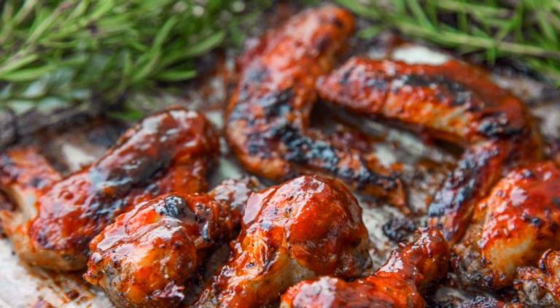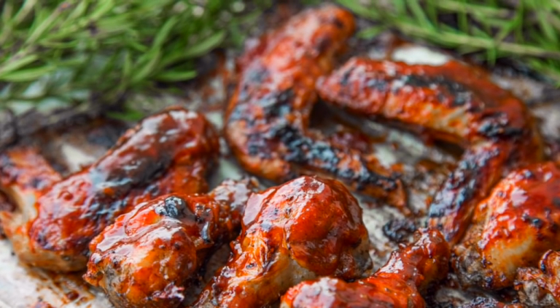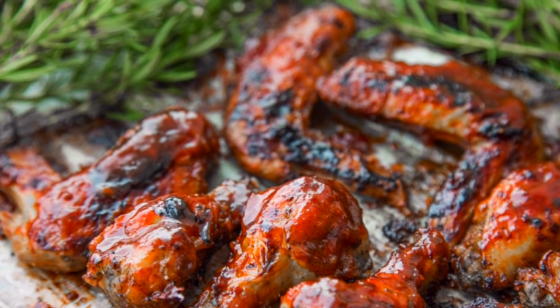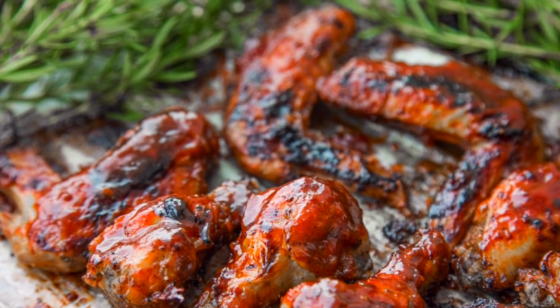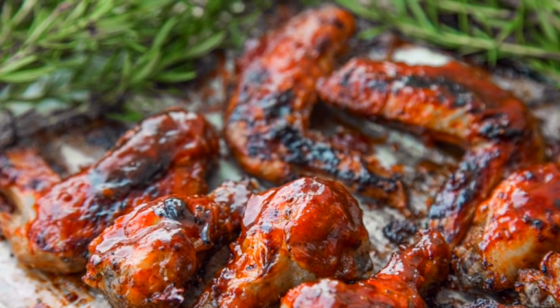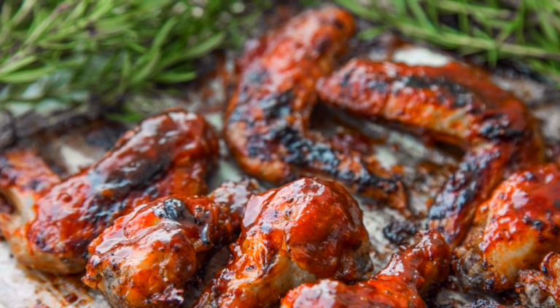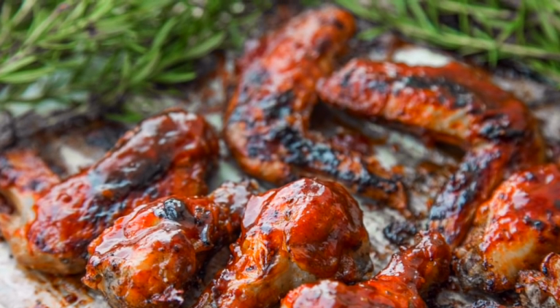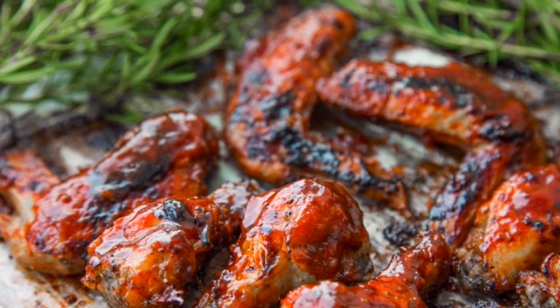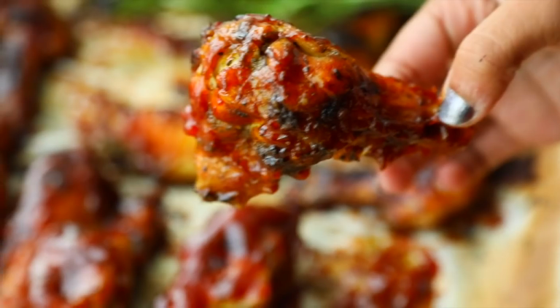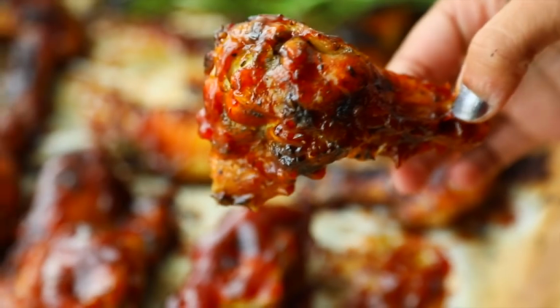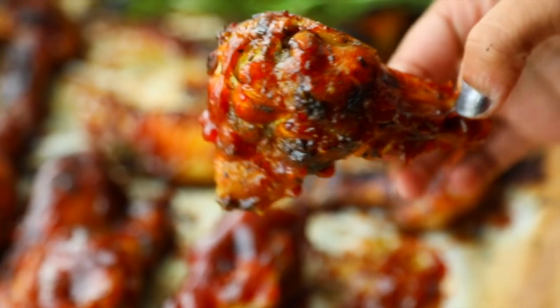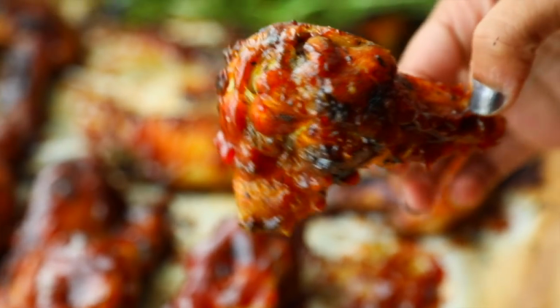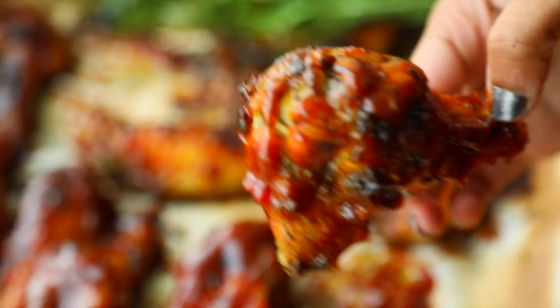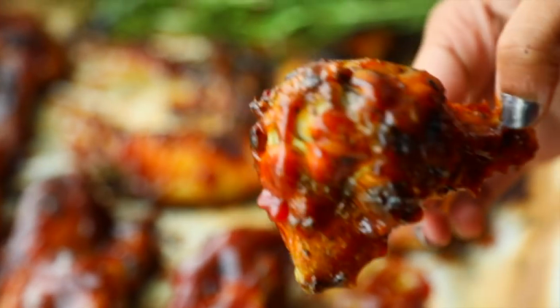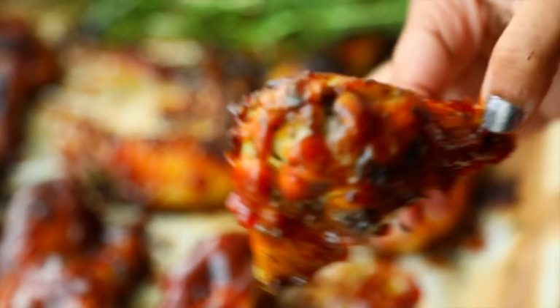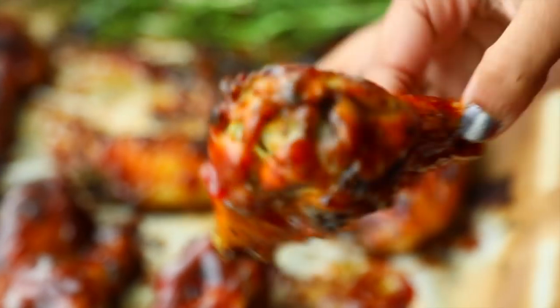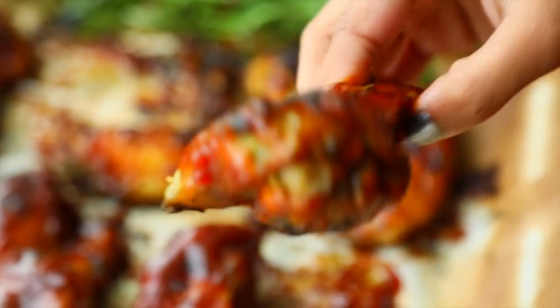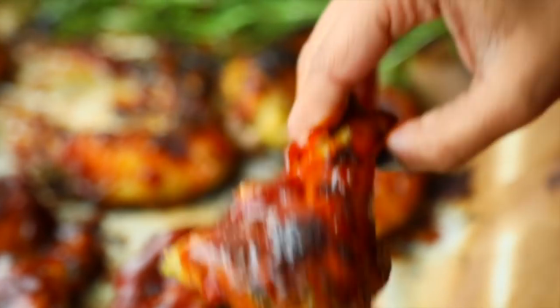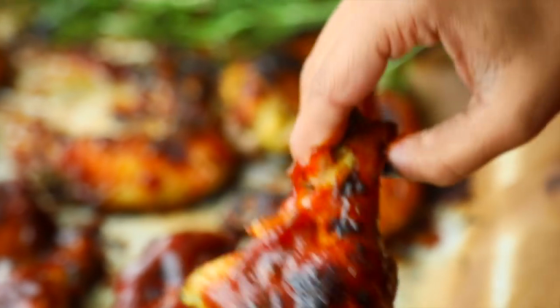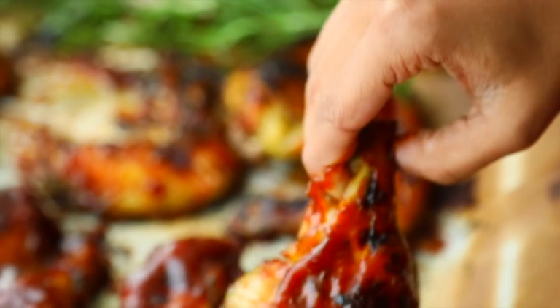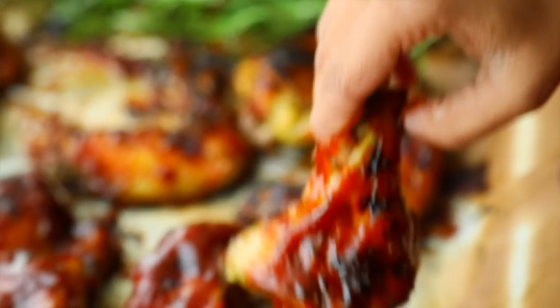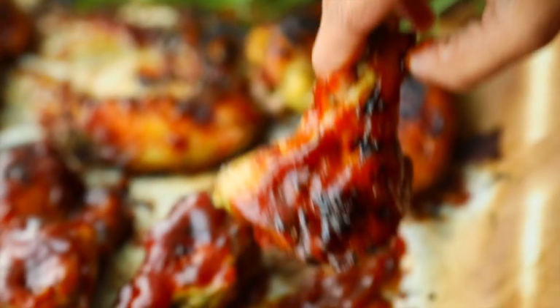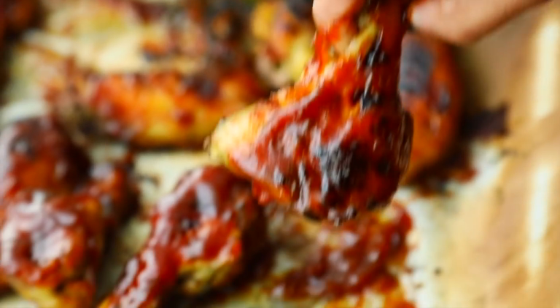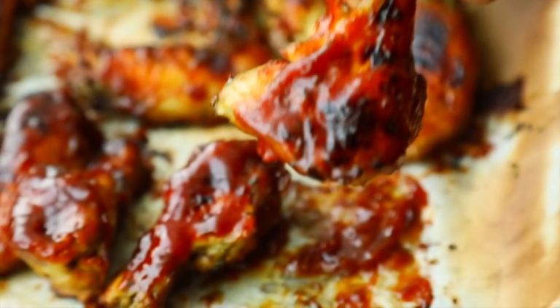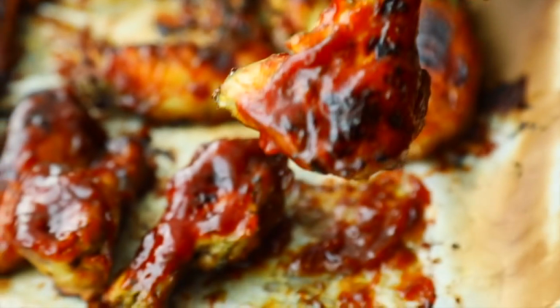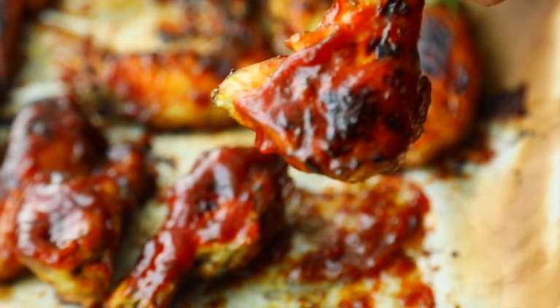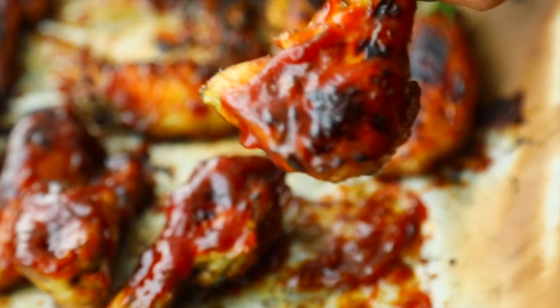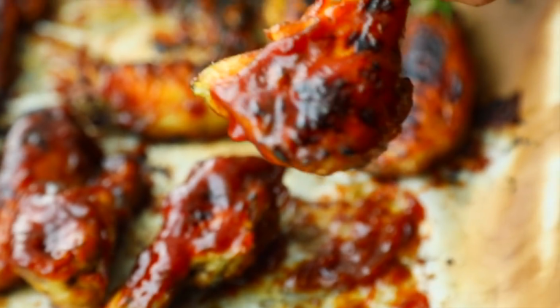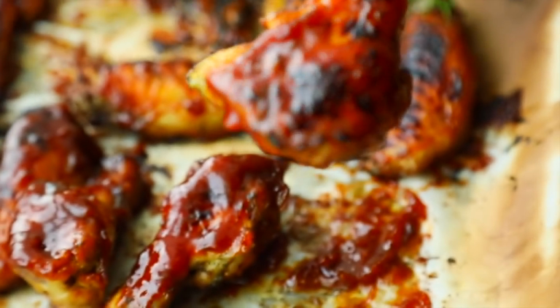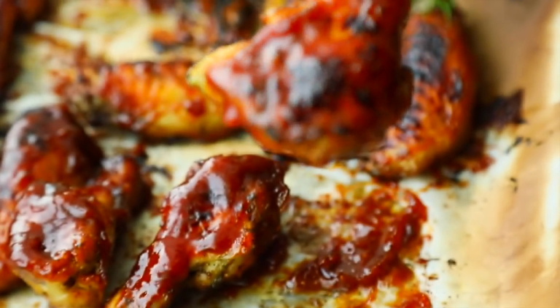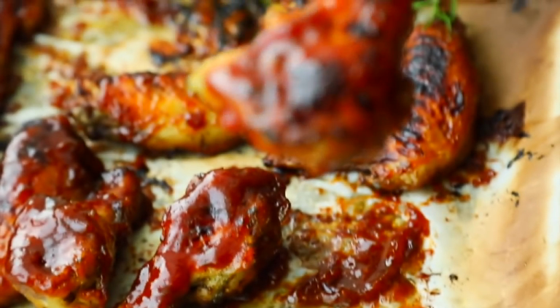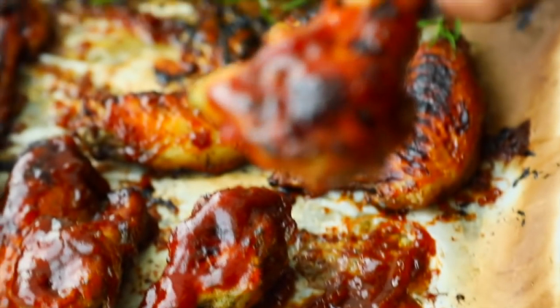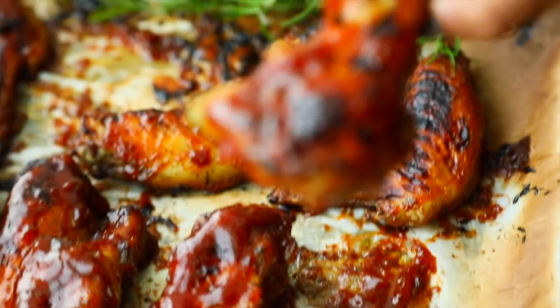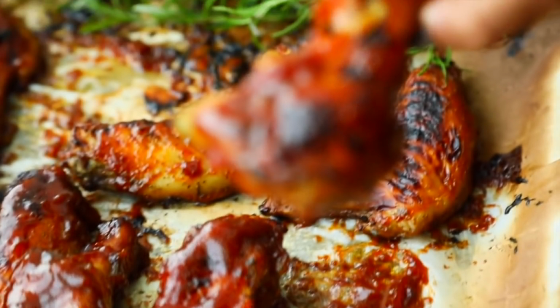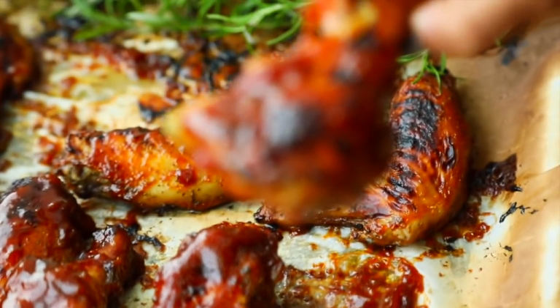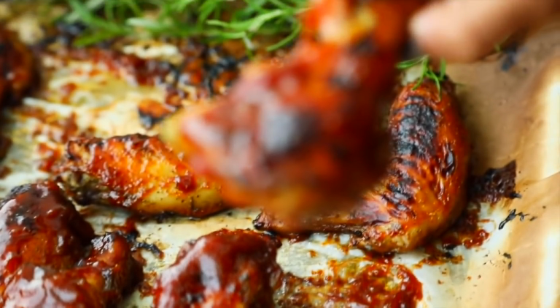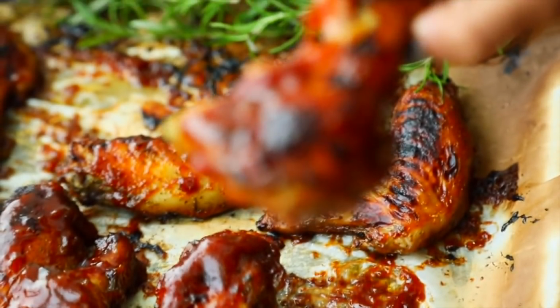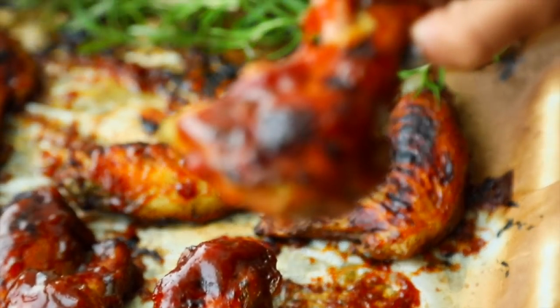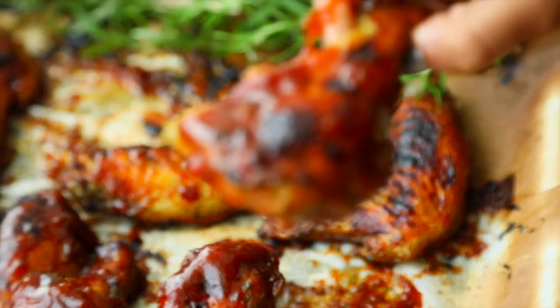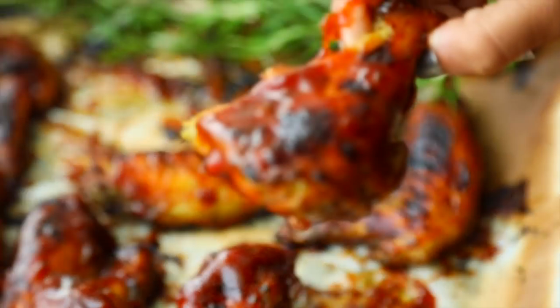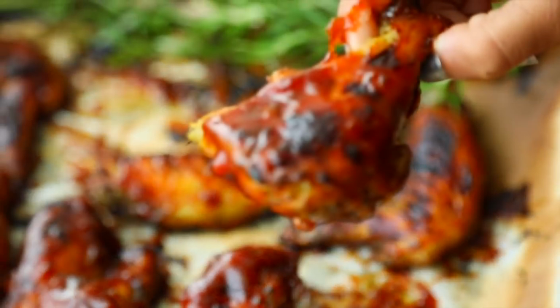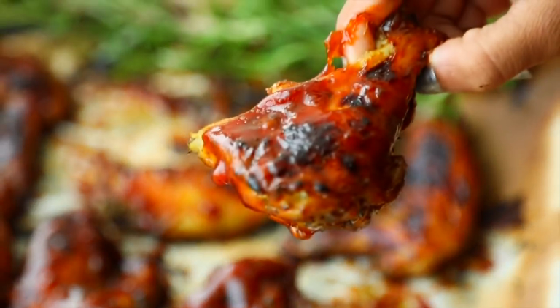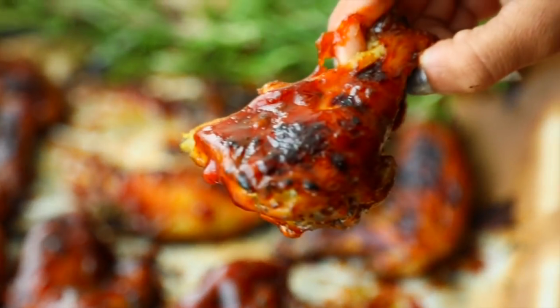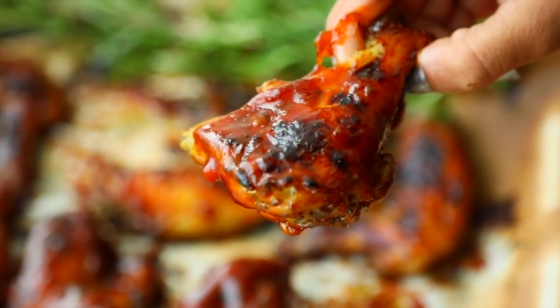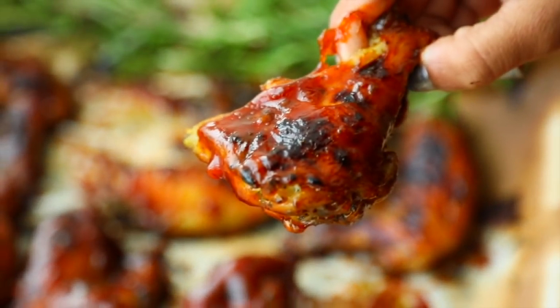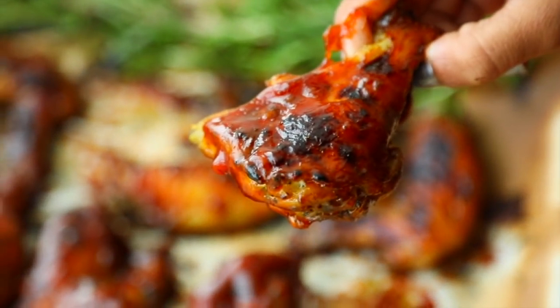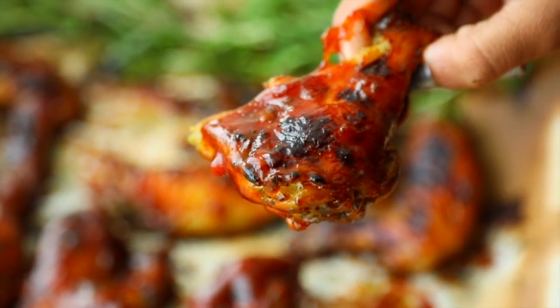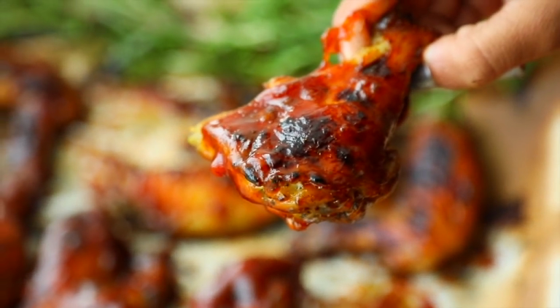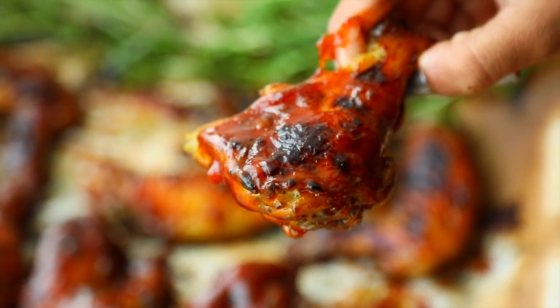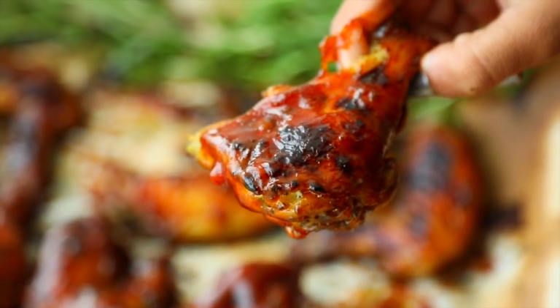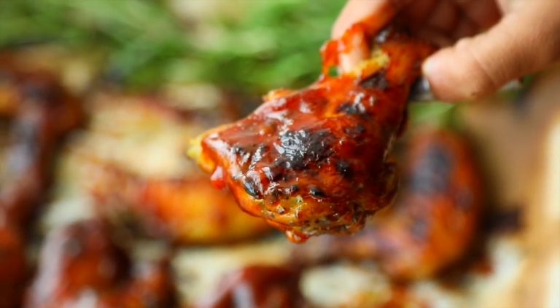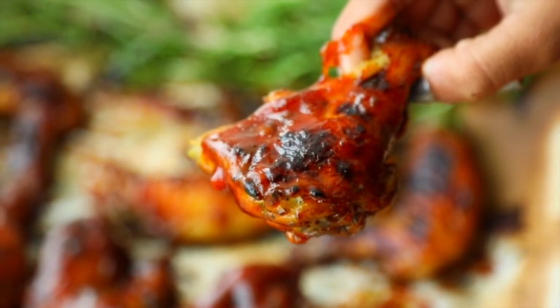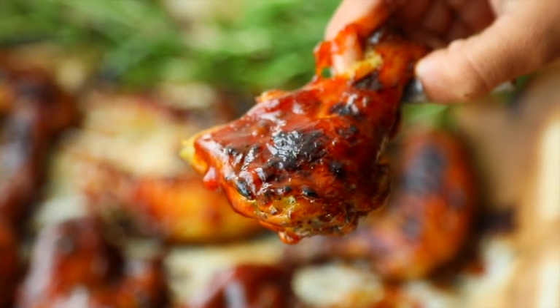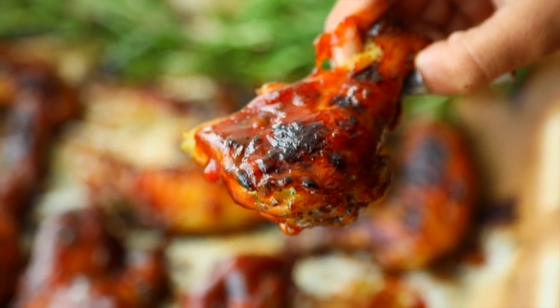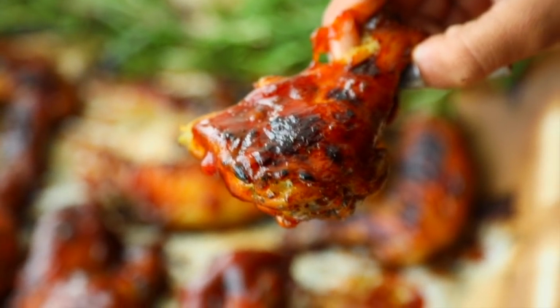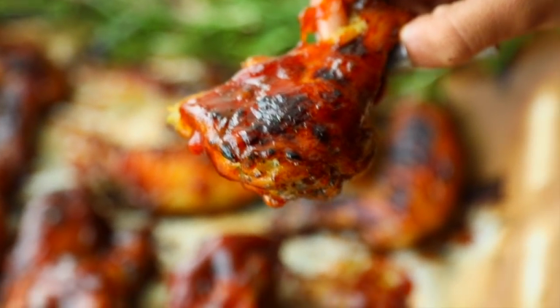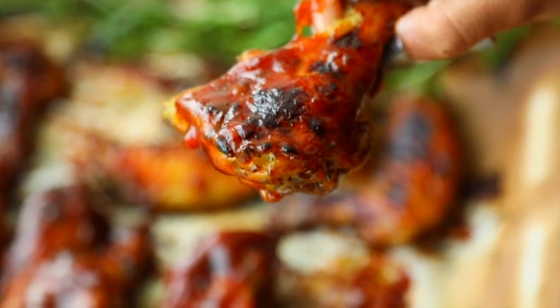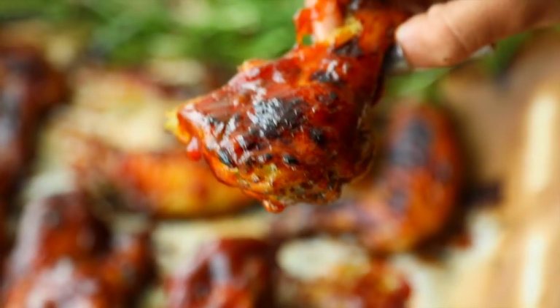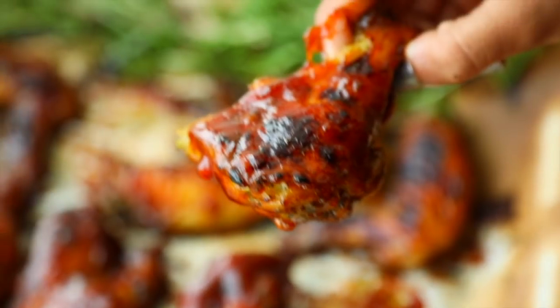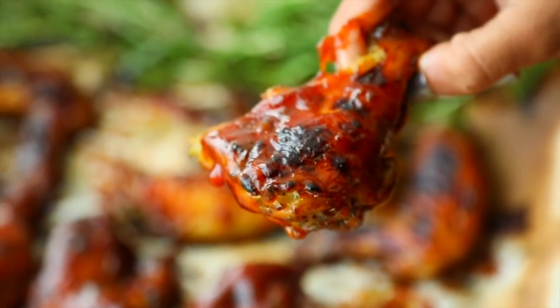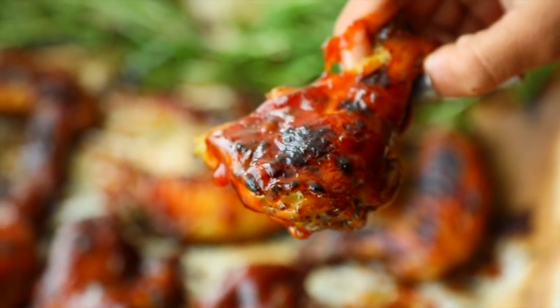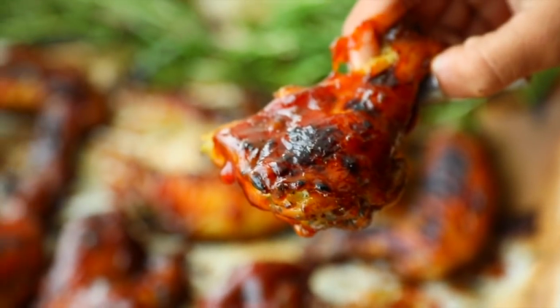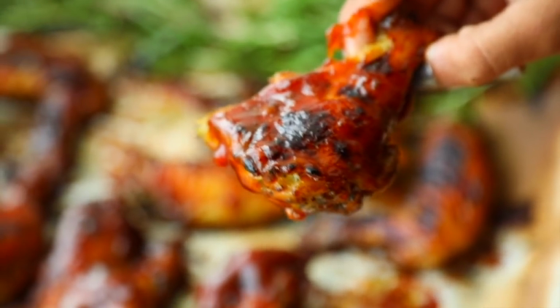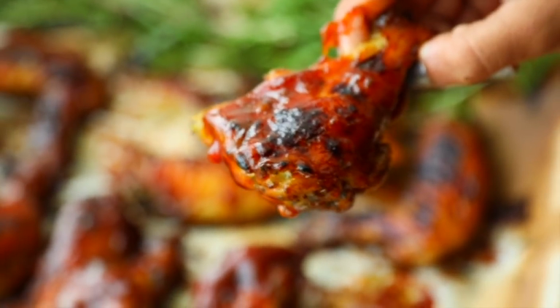As the main dish, you can serve these wings with fried rice, potato salad, macaroni pie, regular salad, or oven fries.